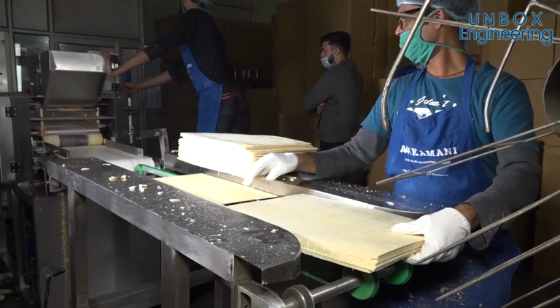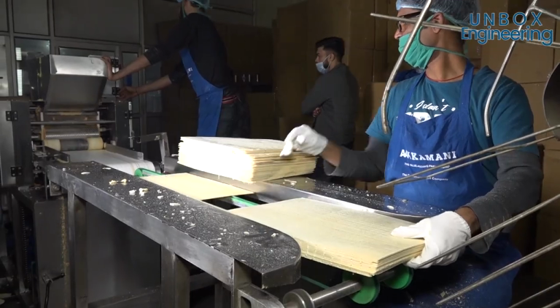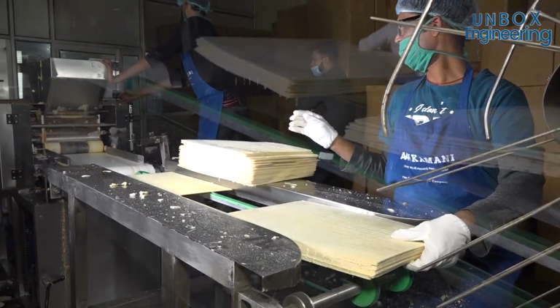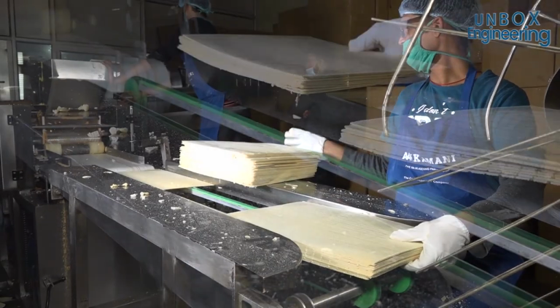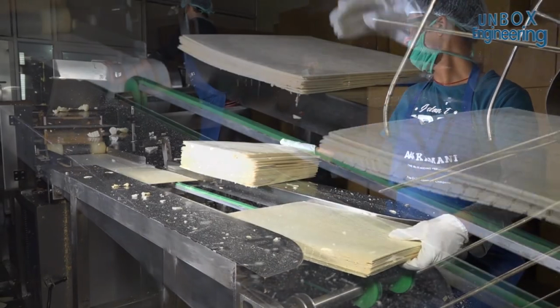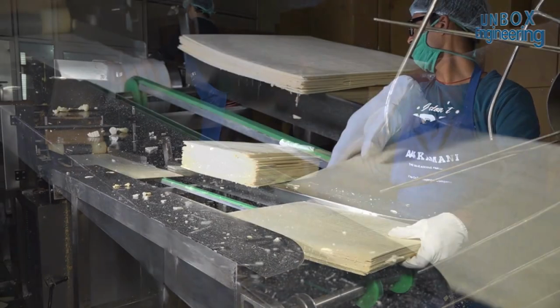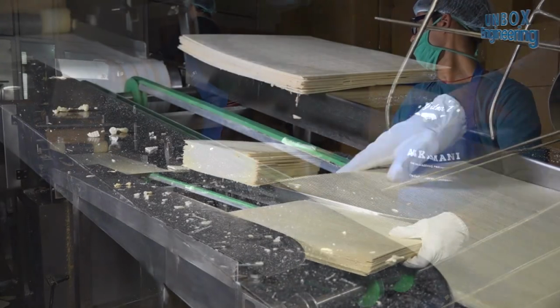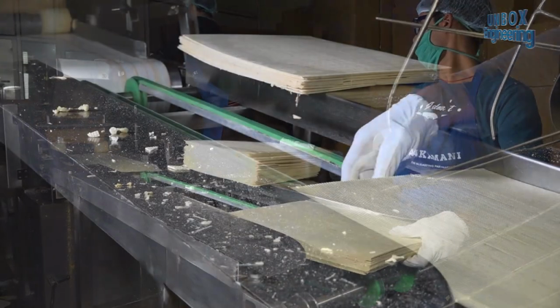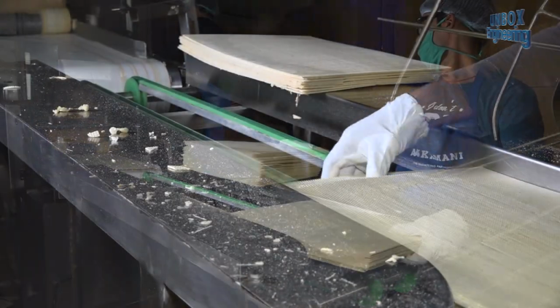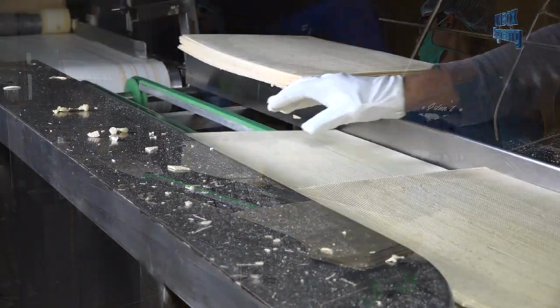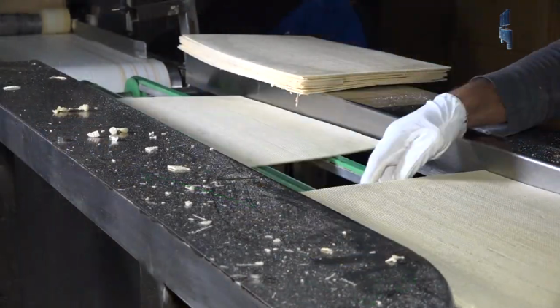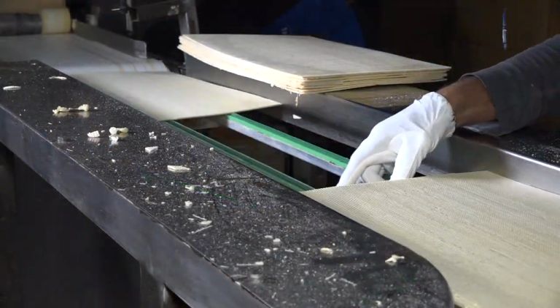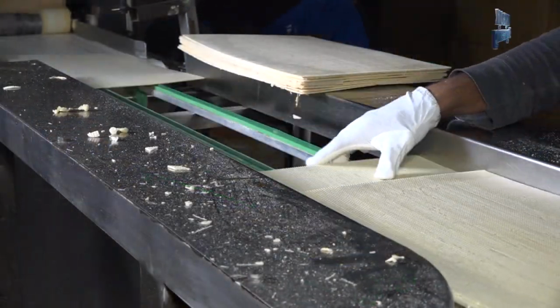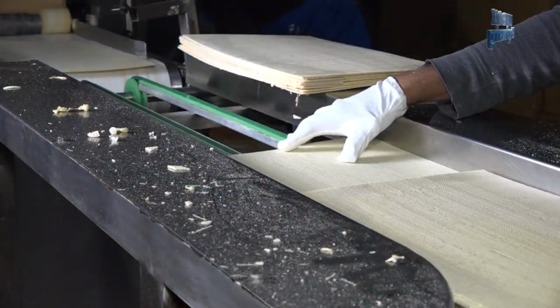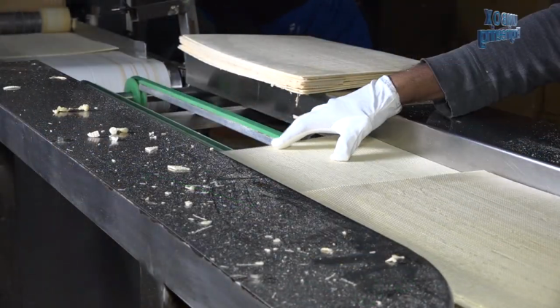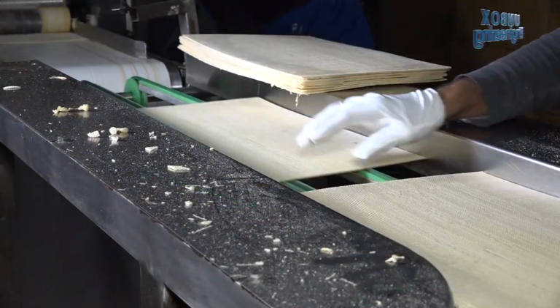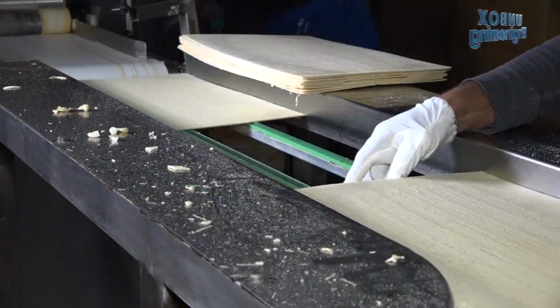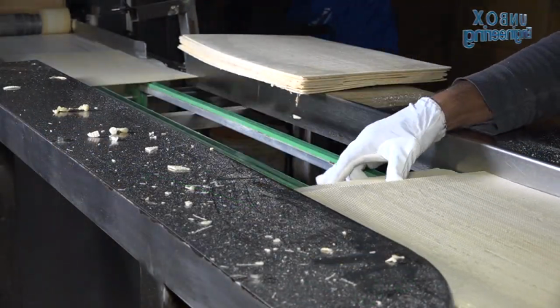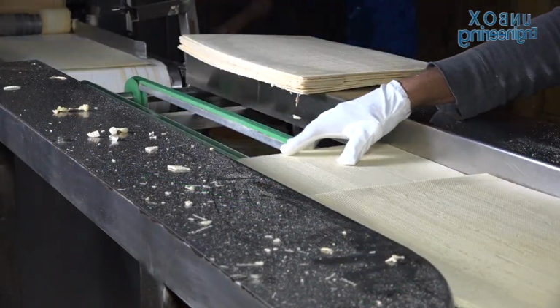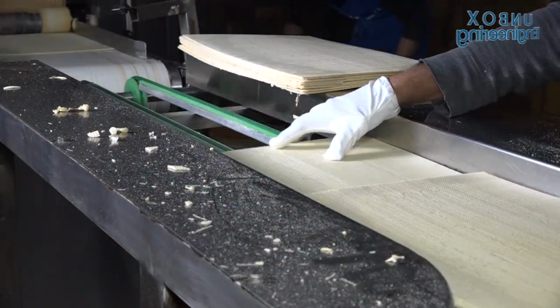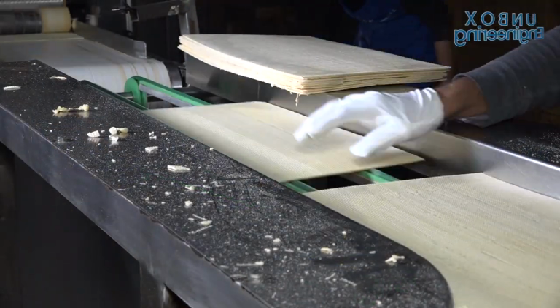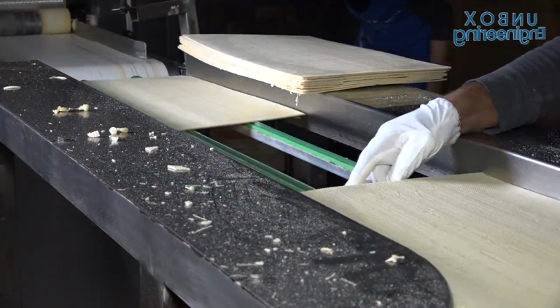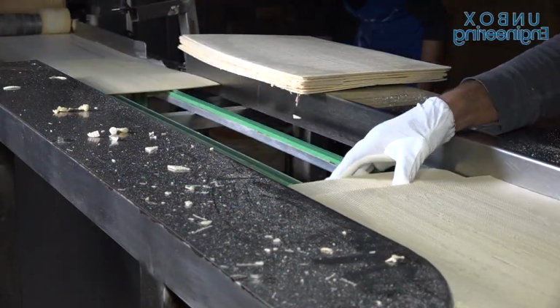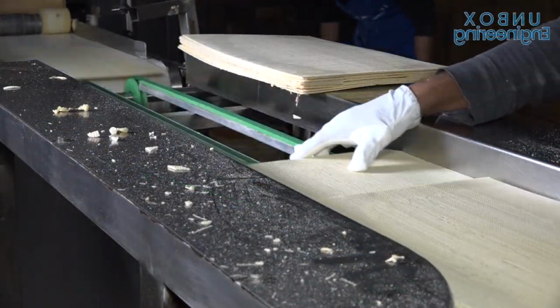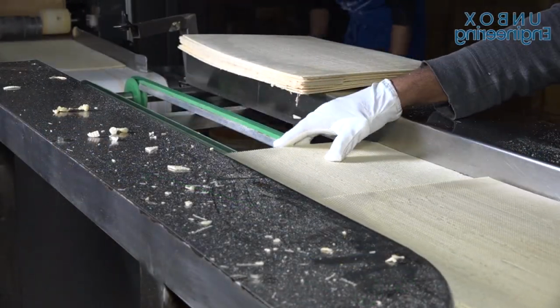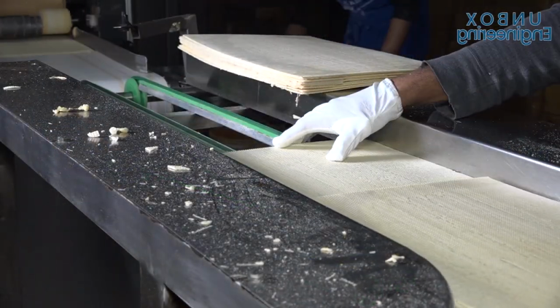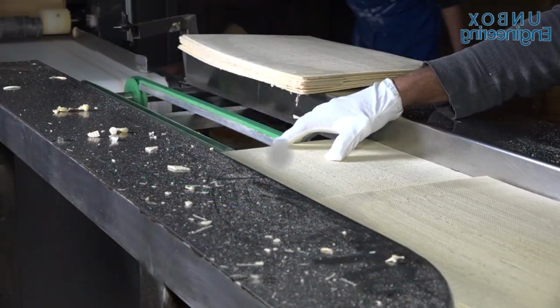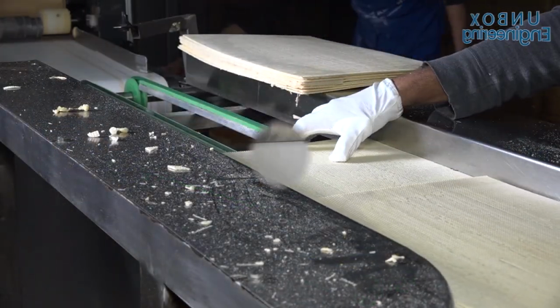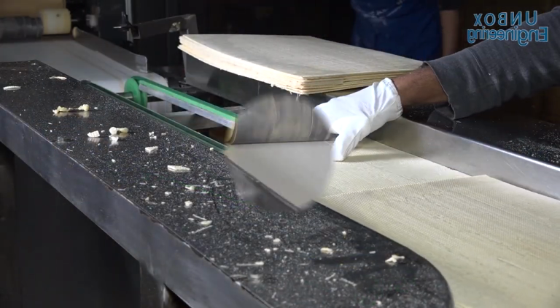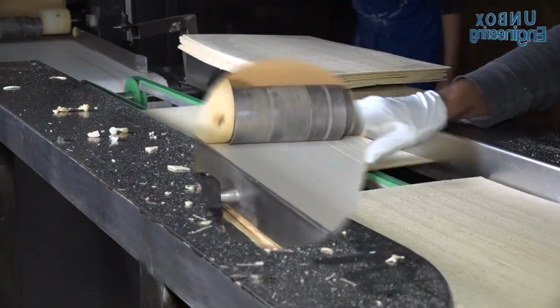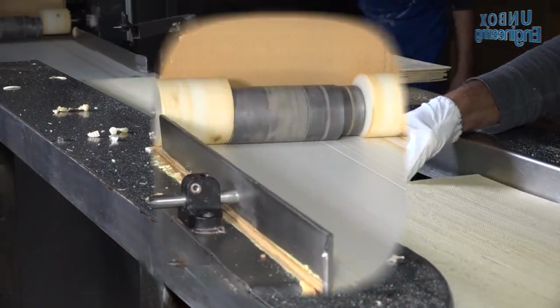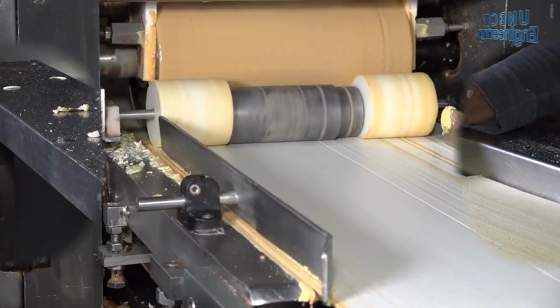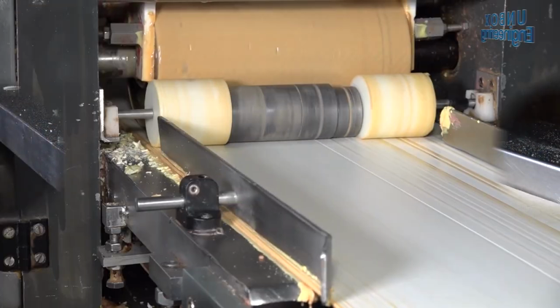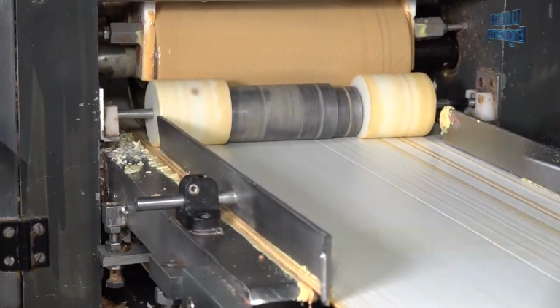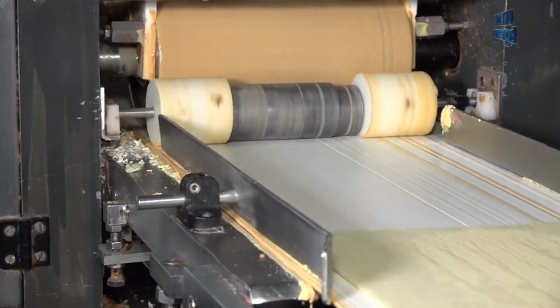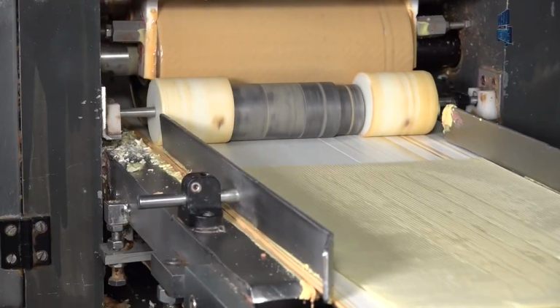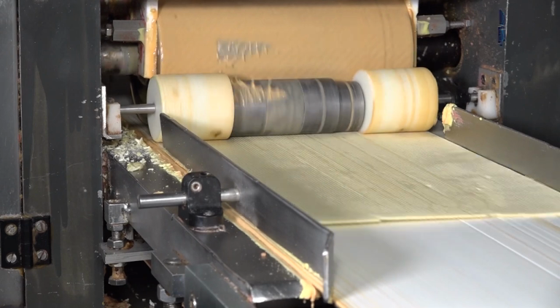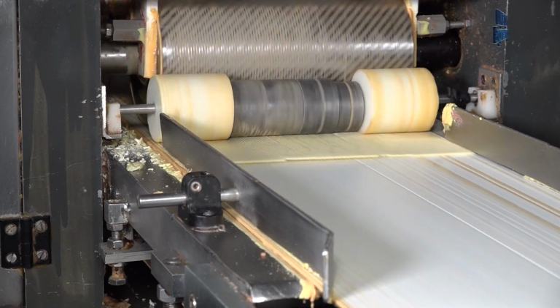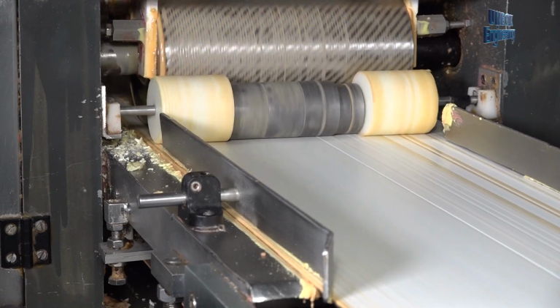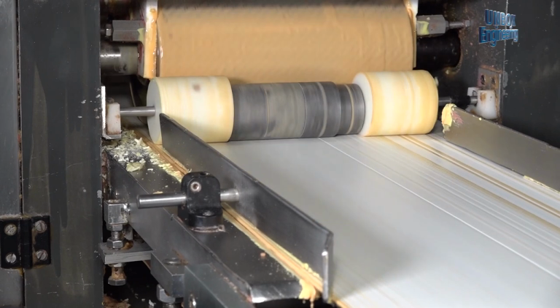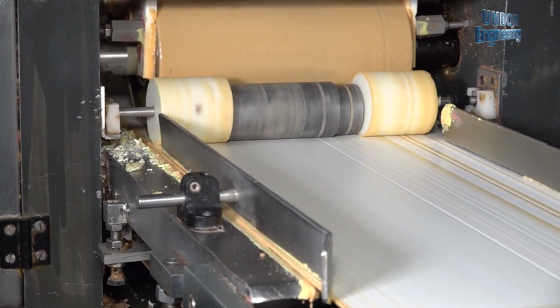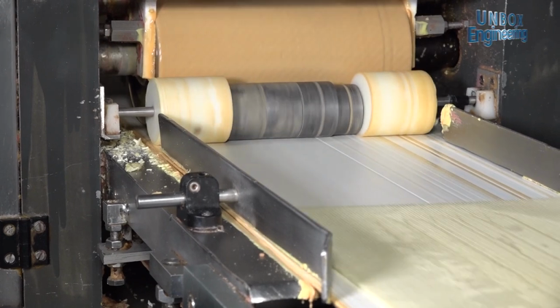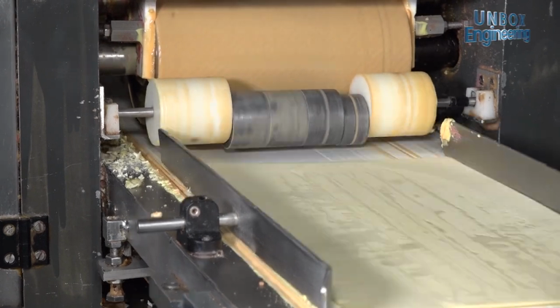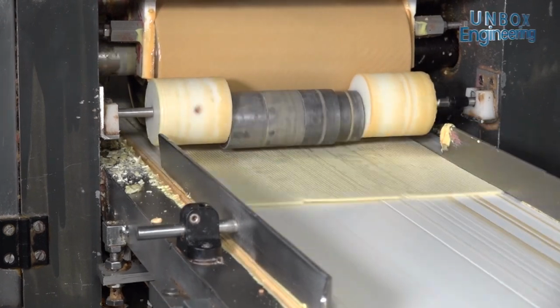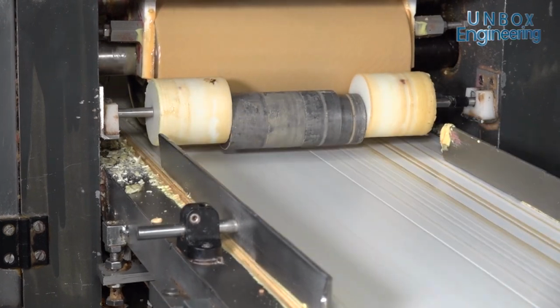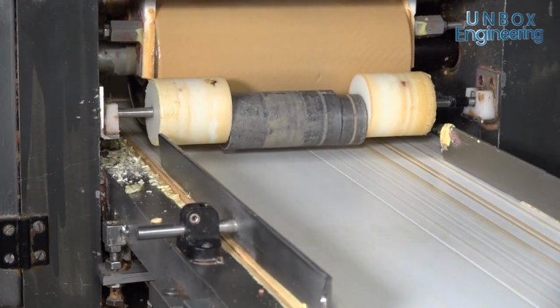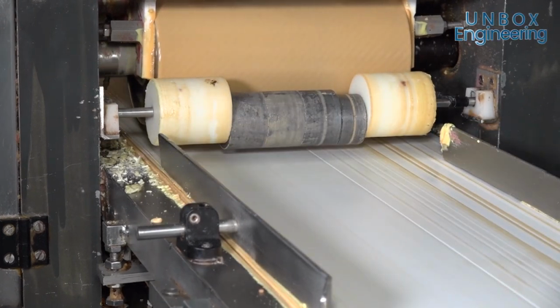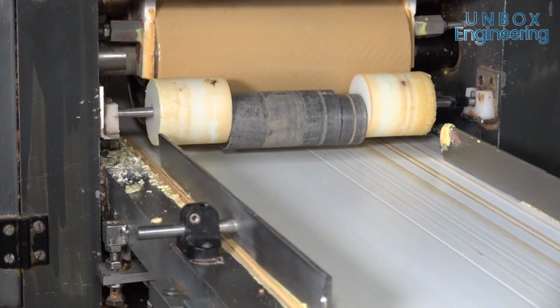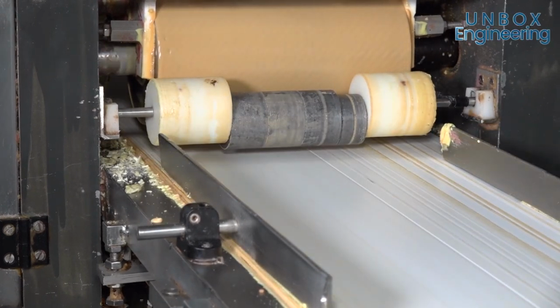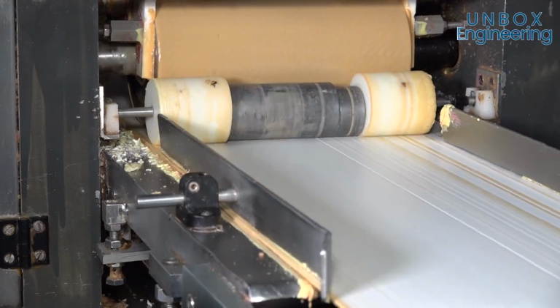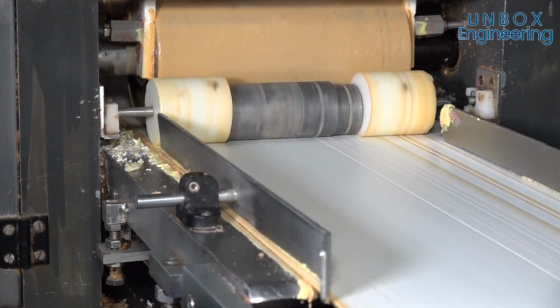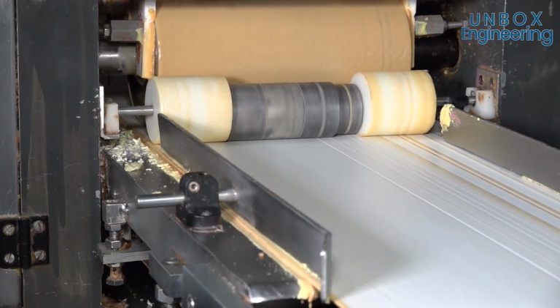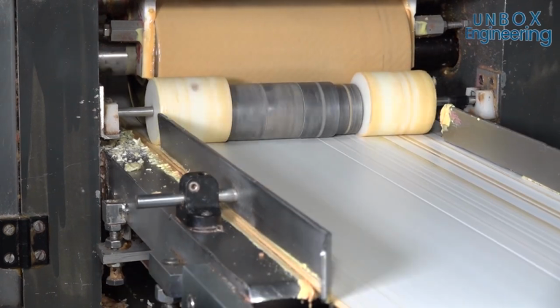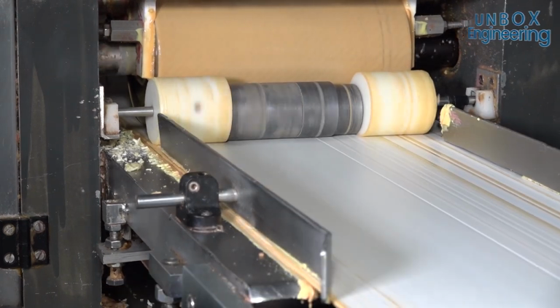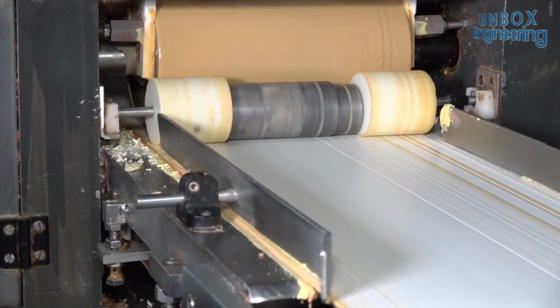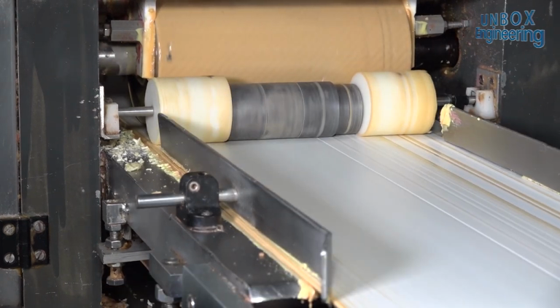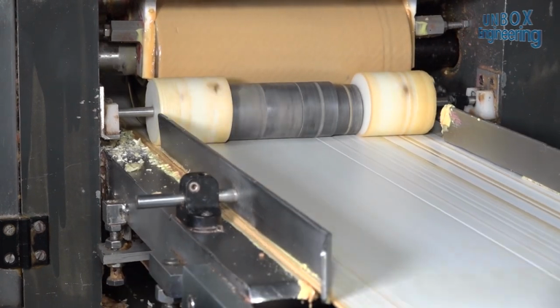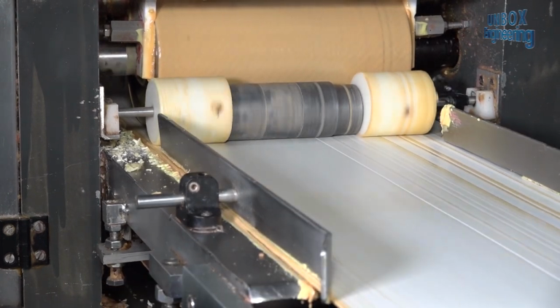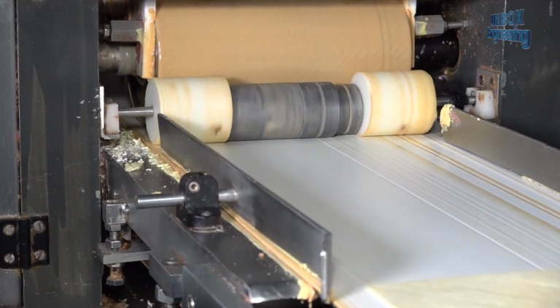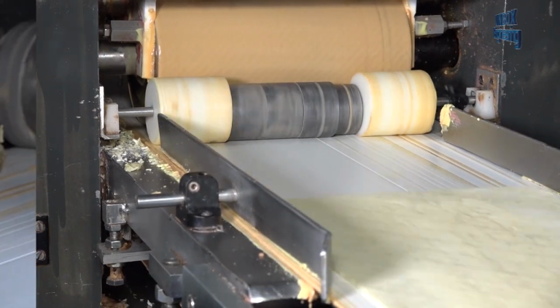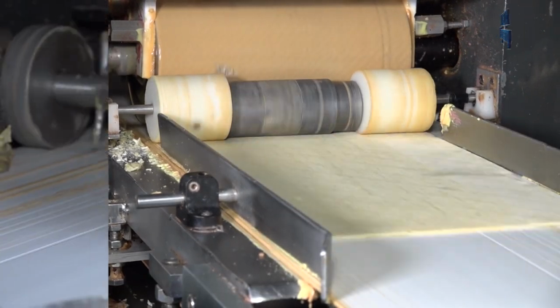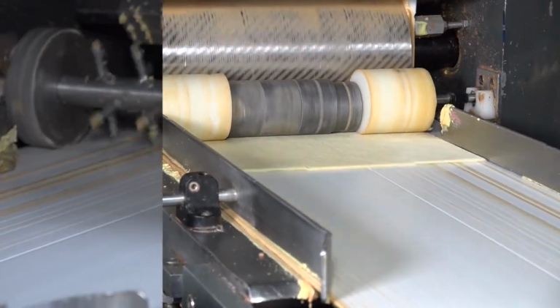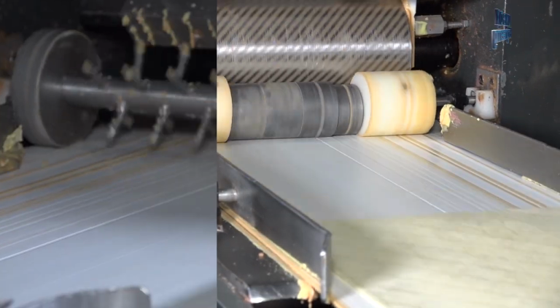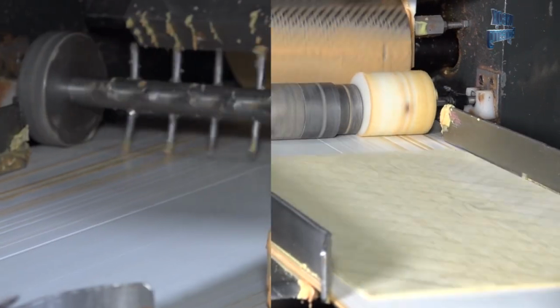After cooling, the creaming machine applies the cream to the sheets. This is an amazing process to see.